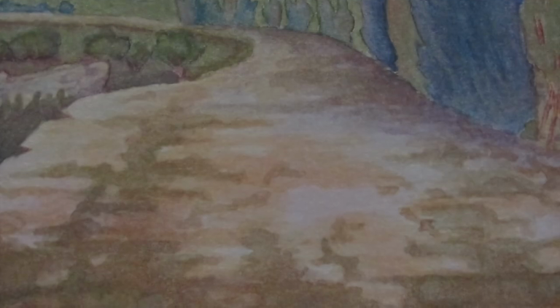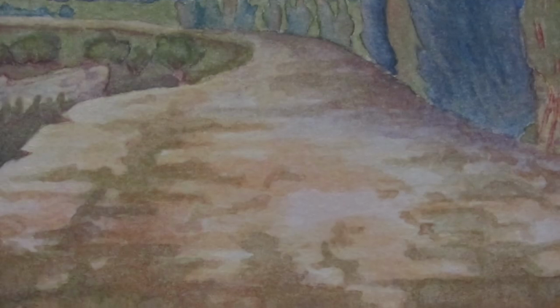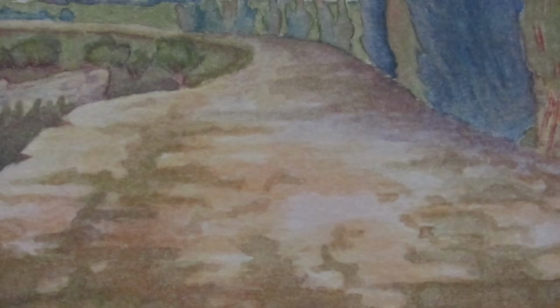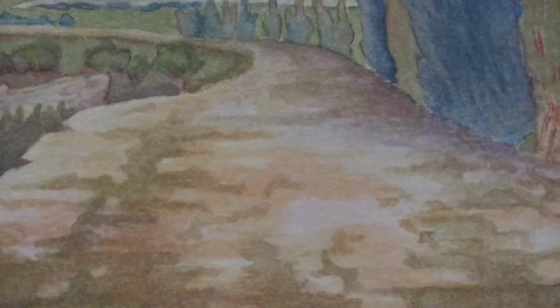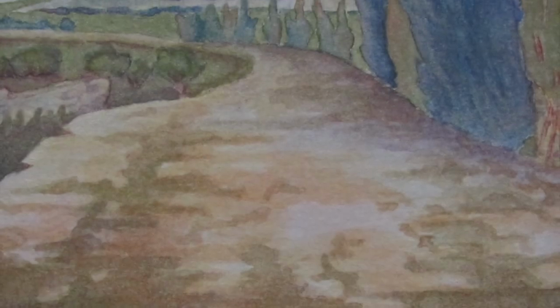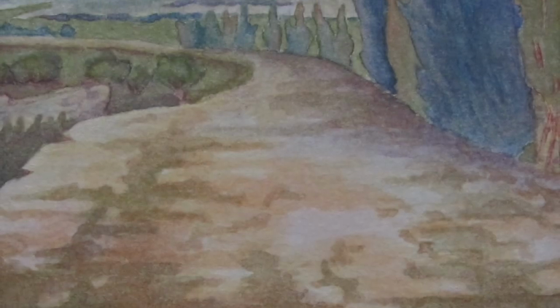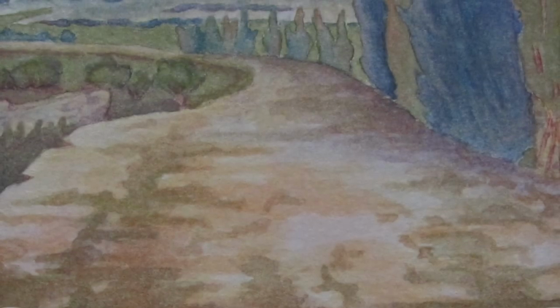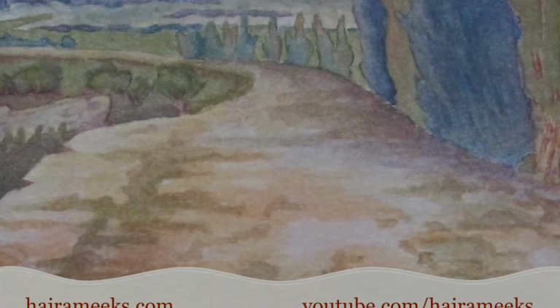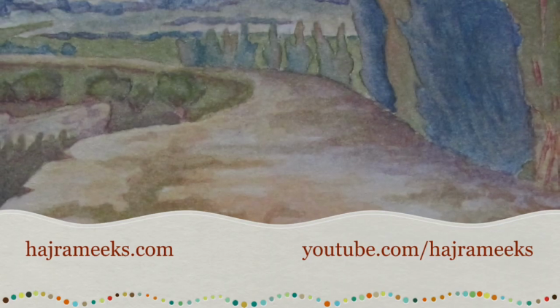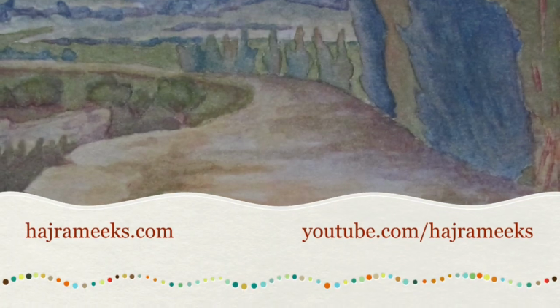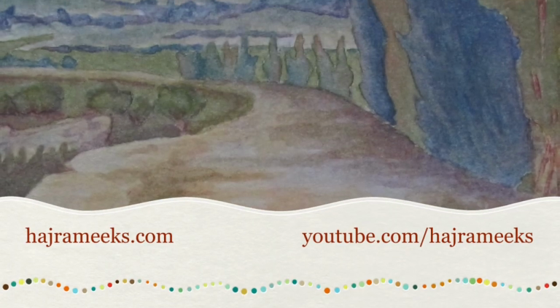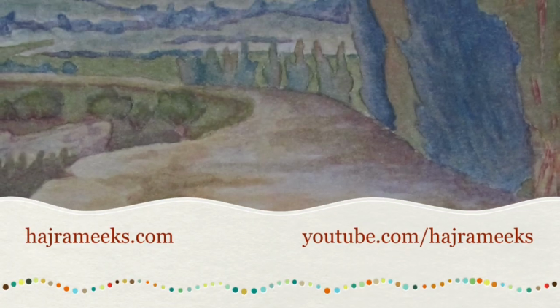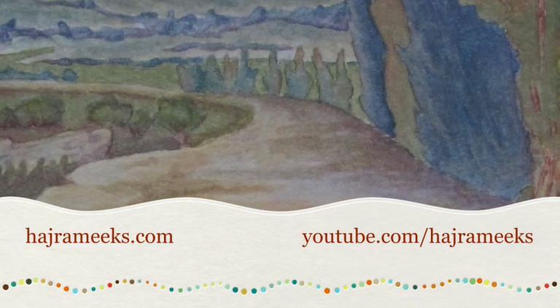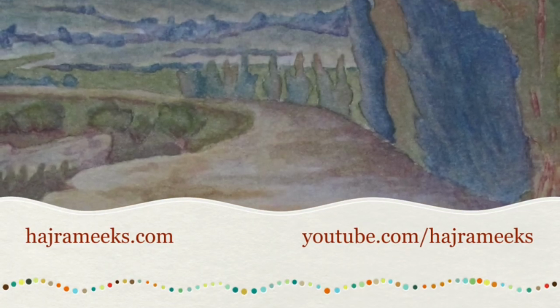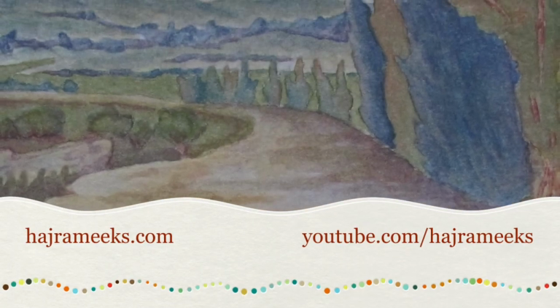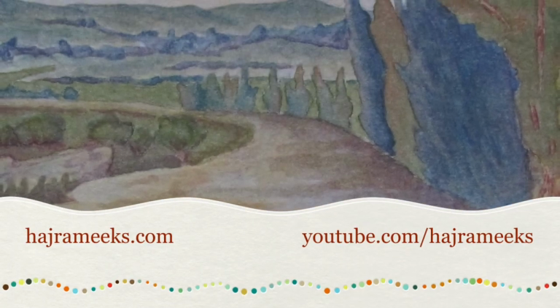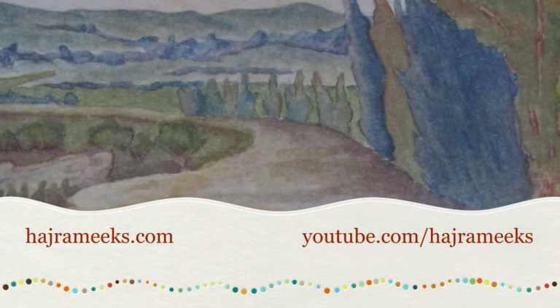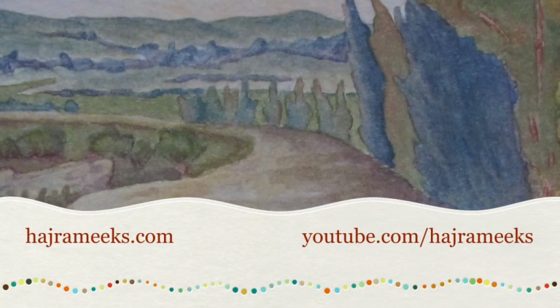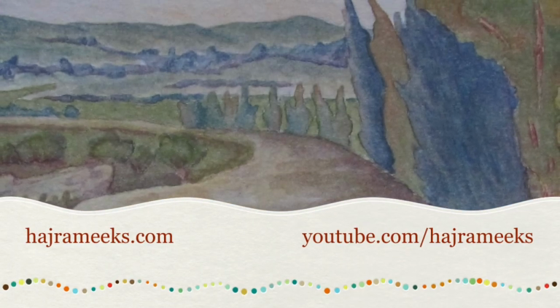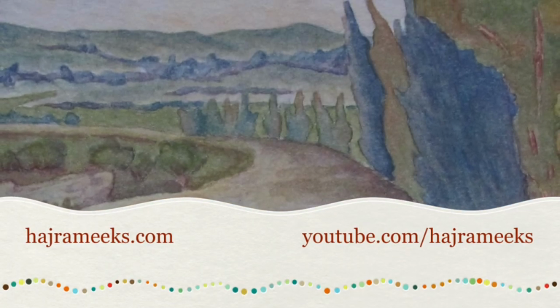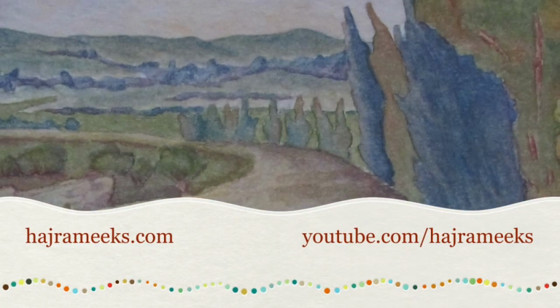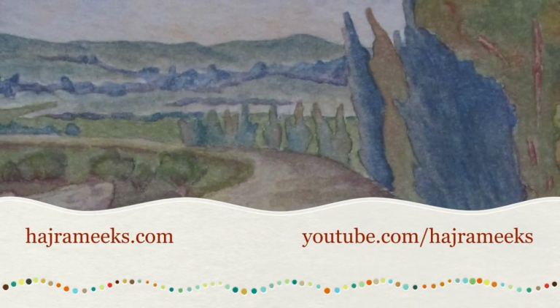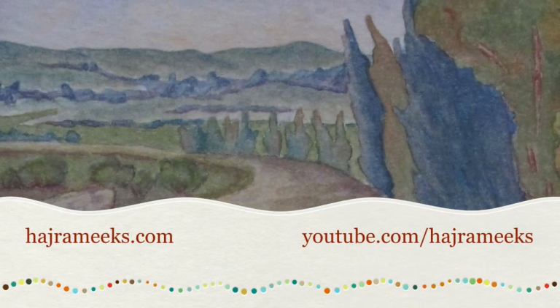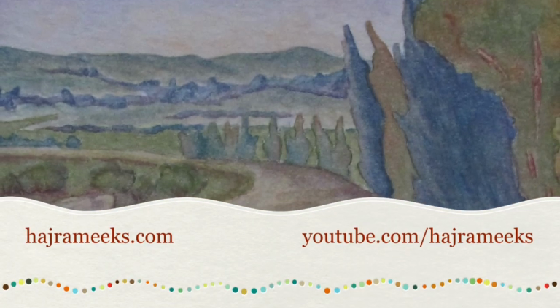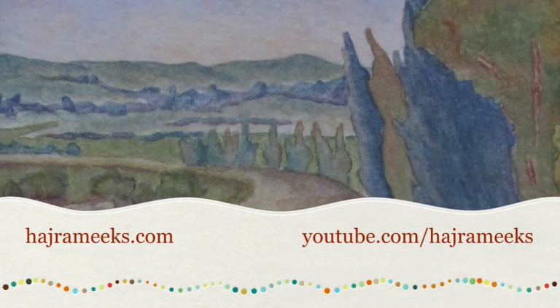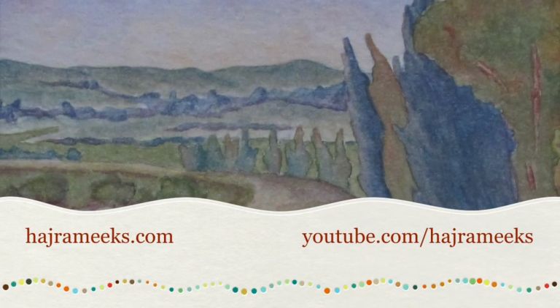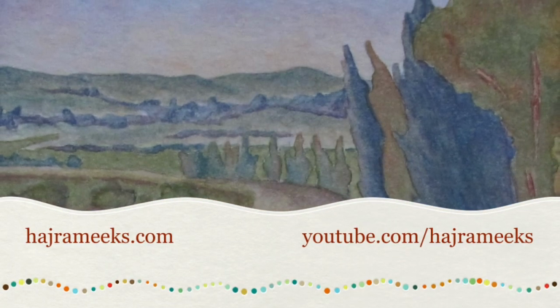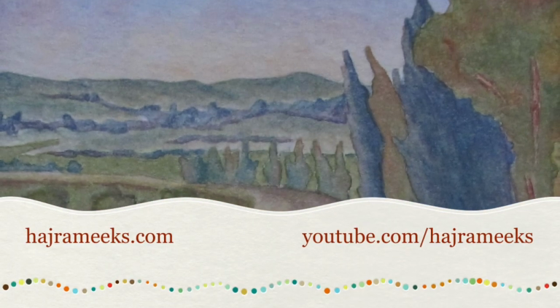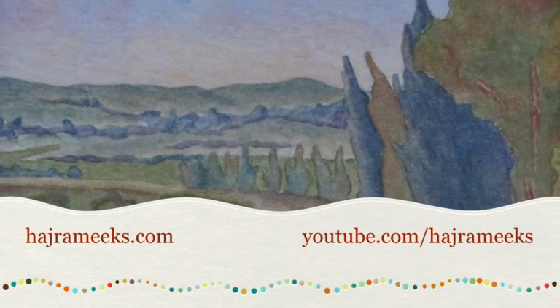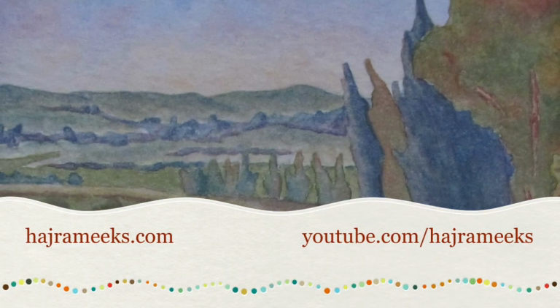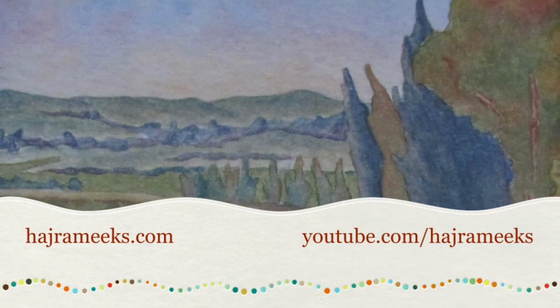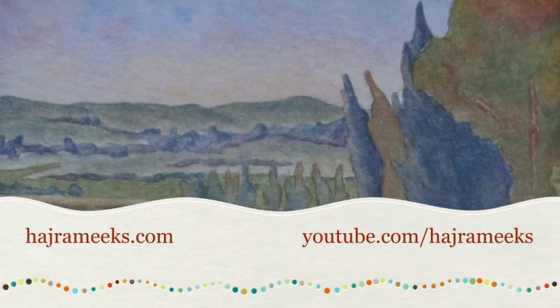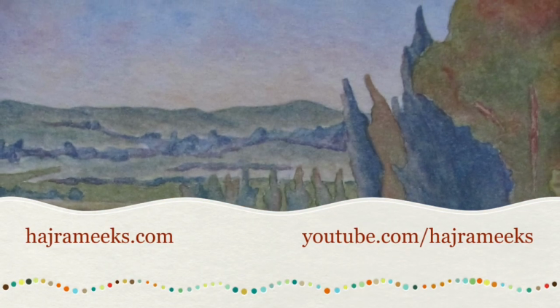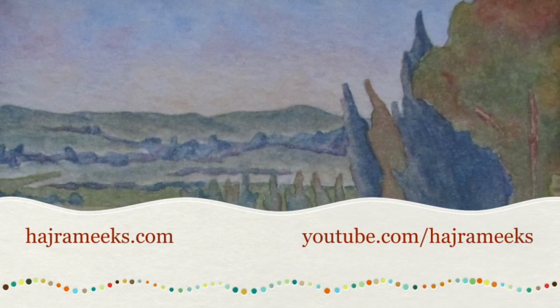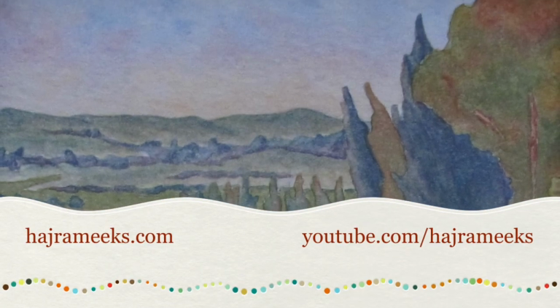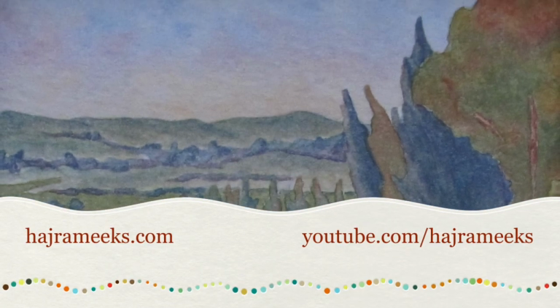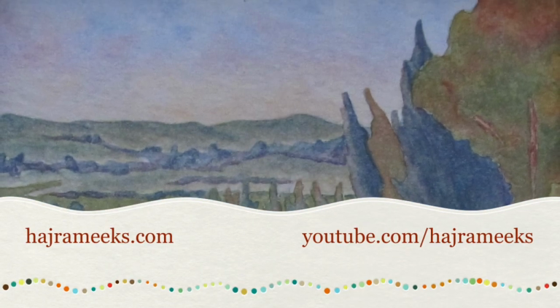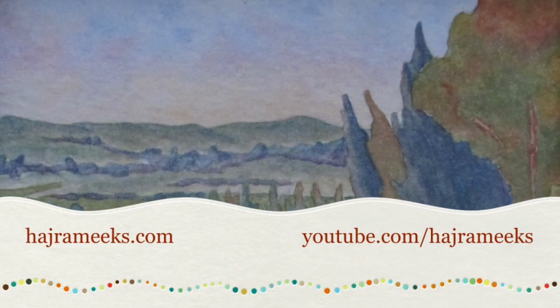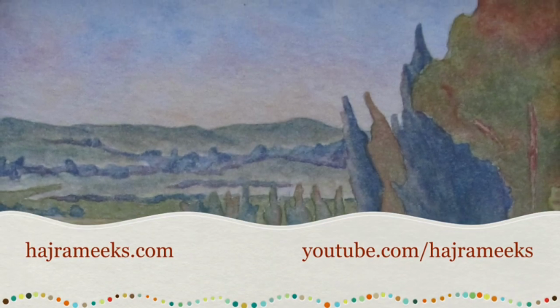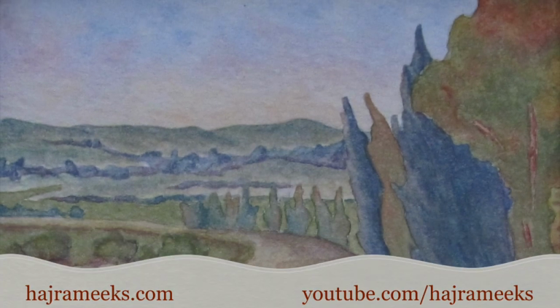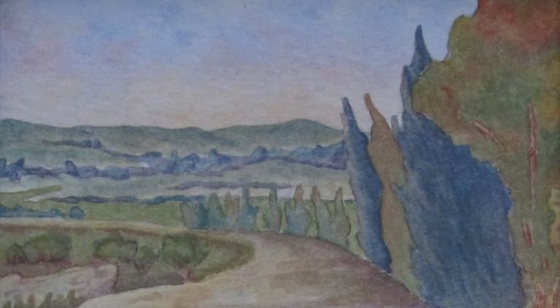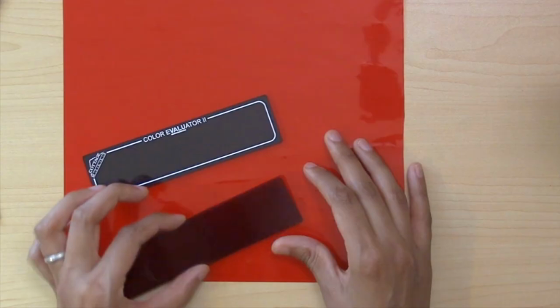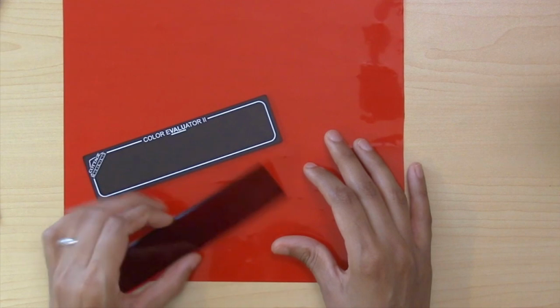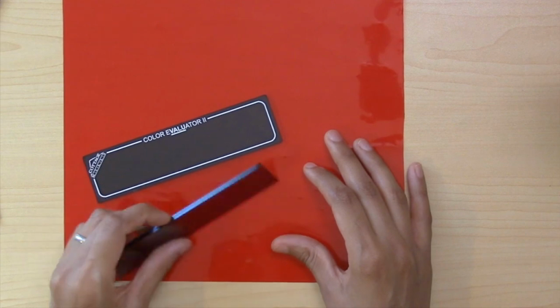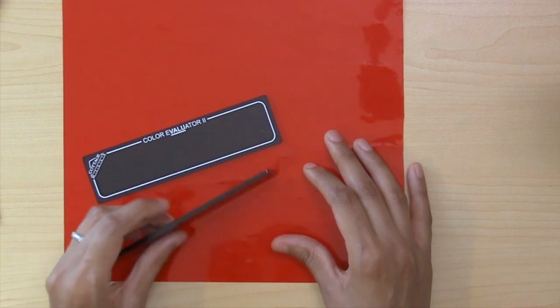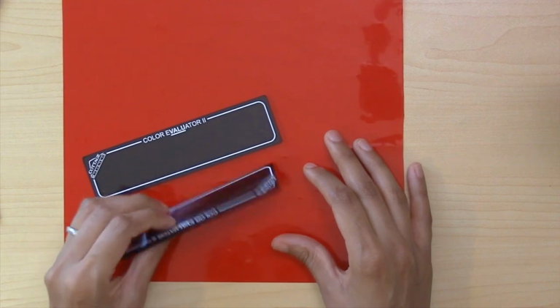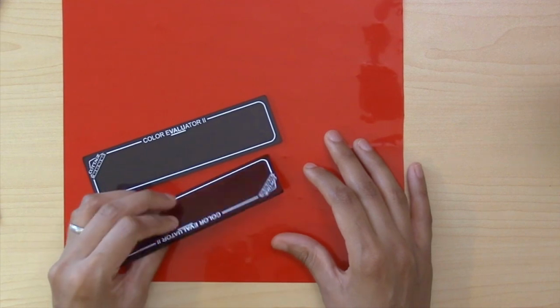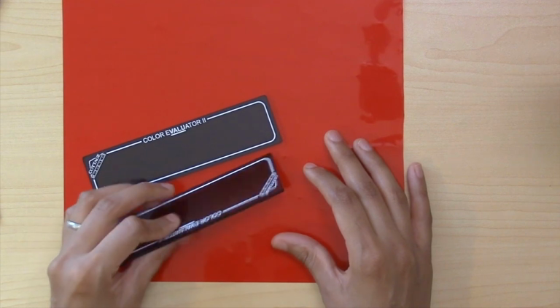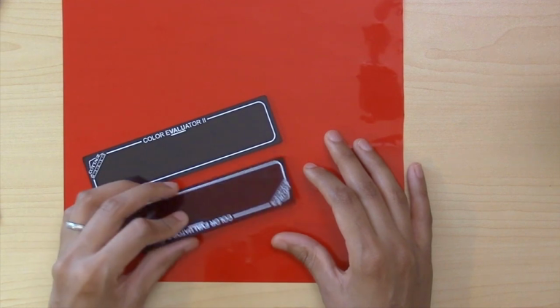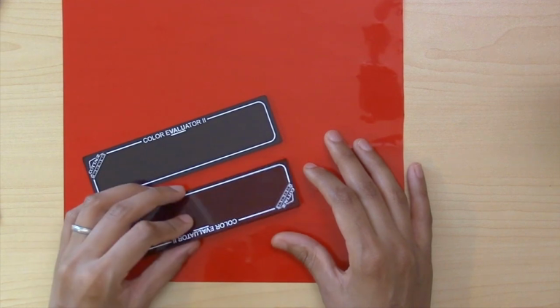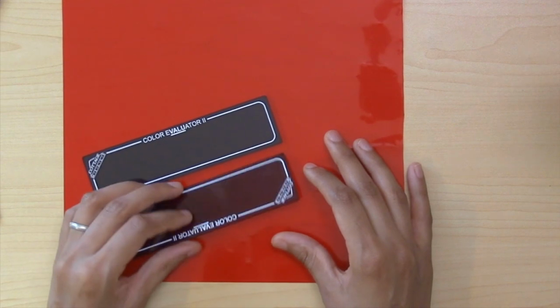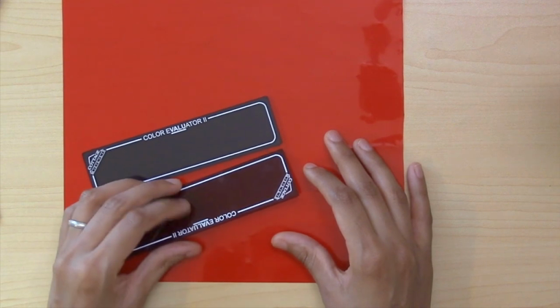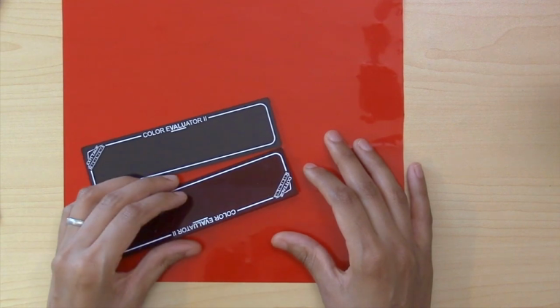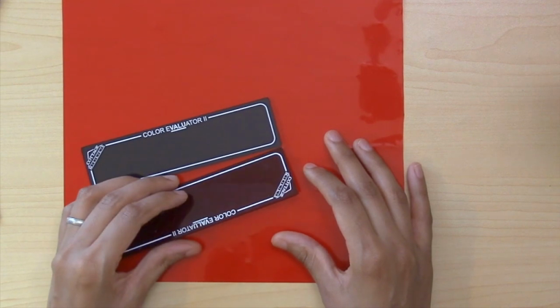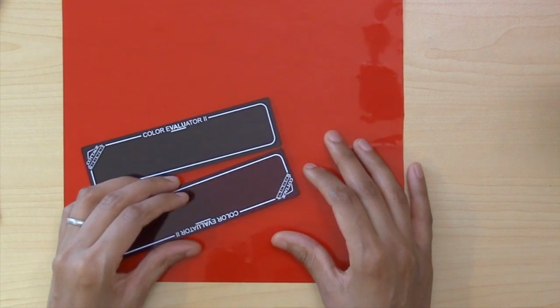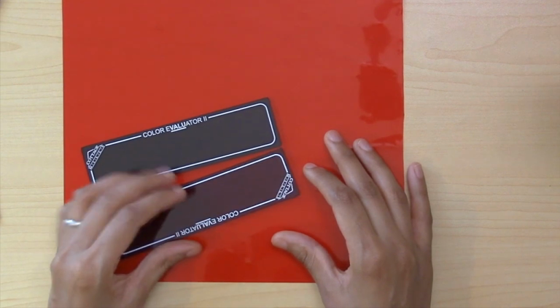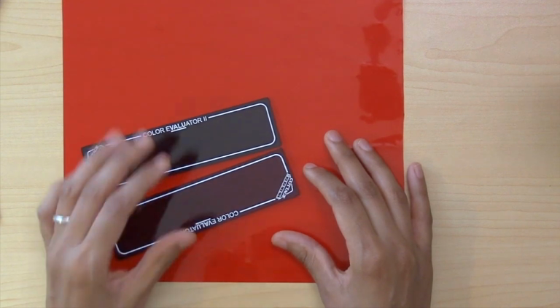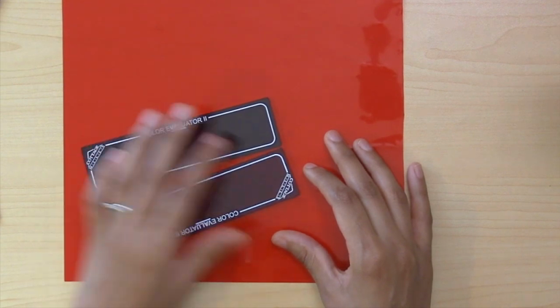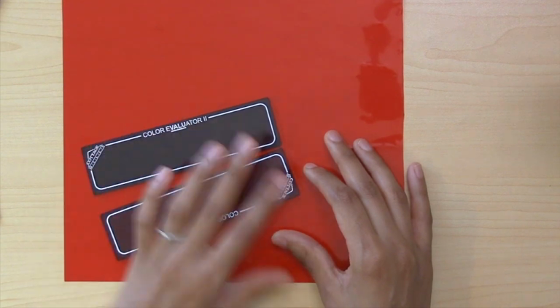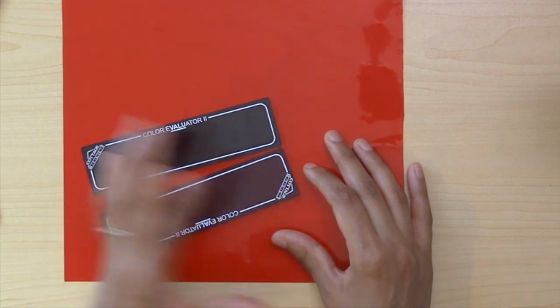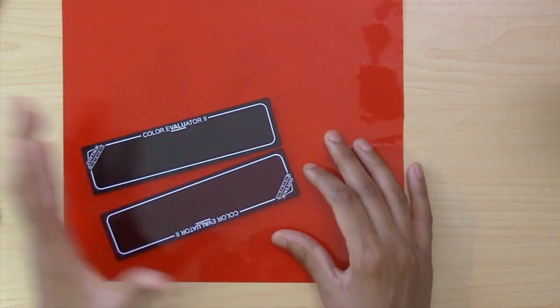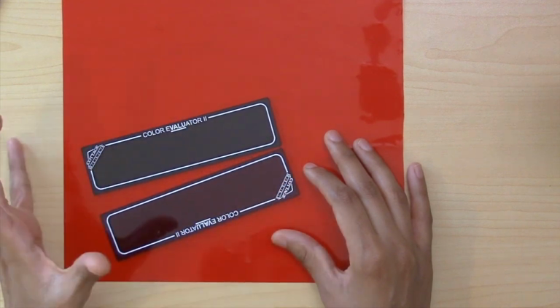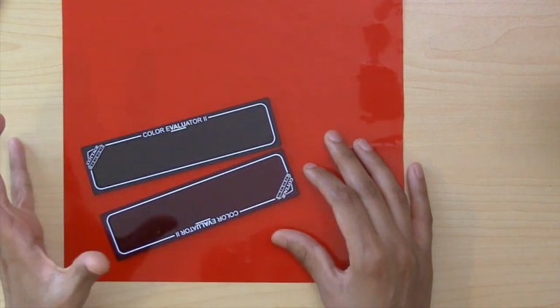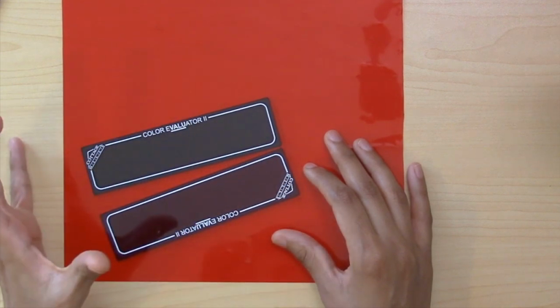Hey YouTubers, it's Hajra. Today I wanted to look at some value and color evaluating guides.